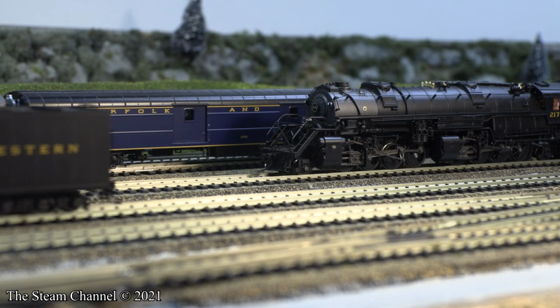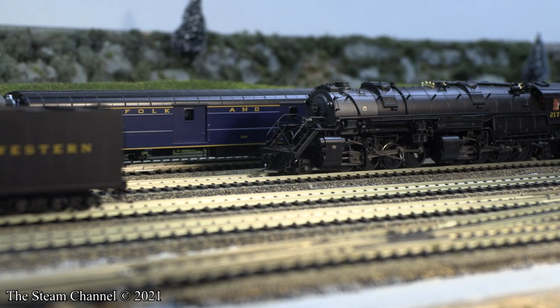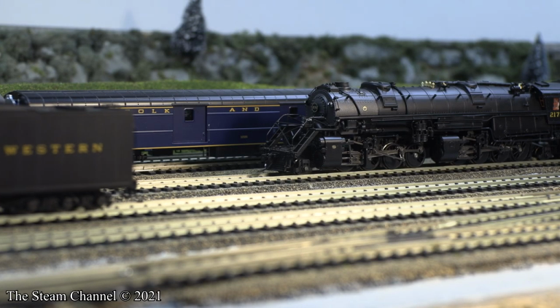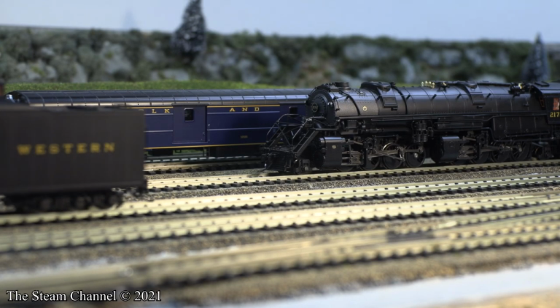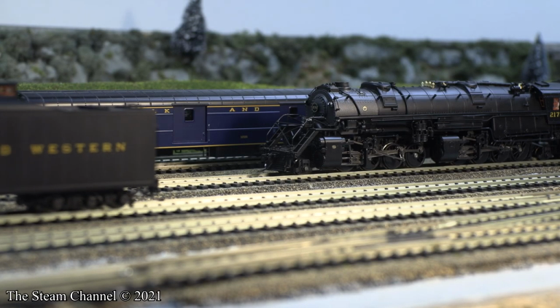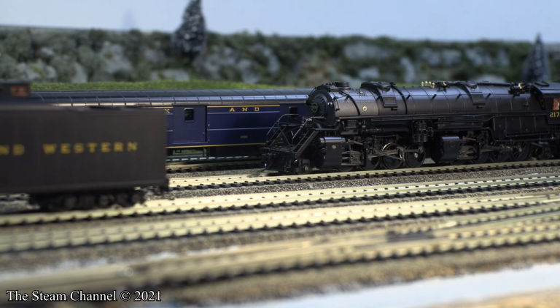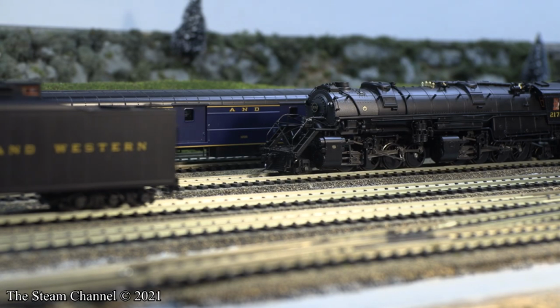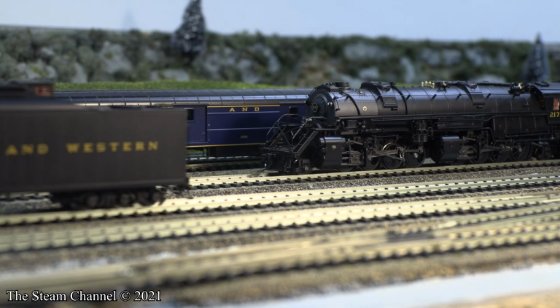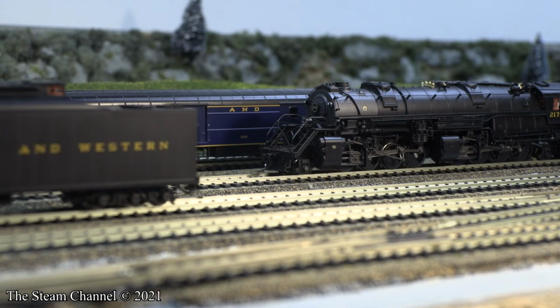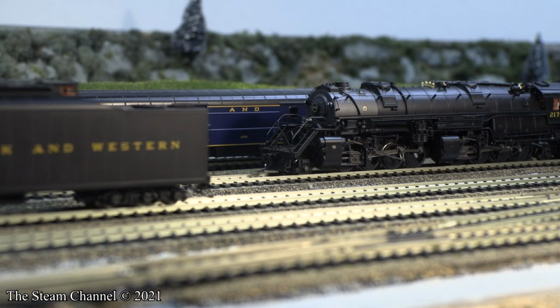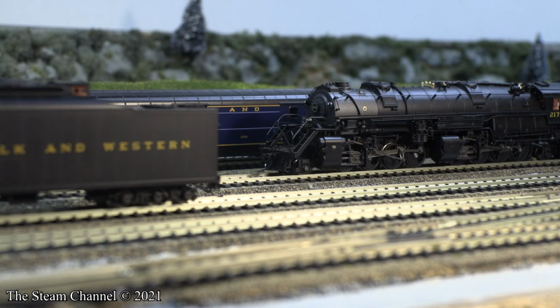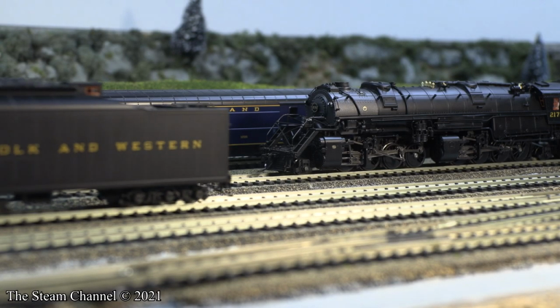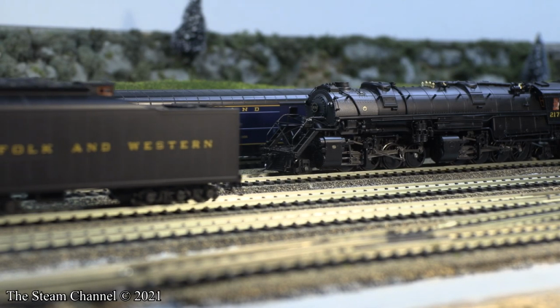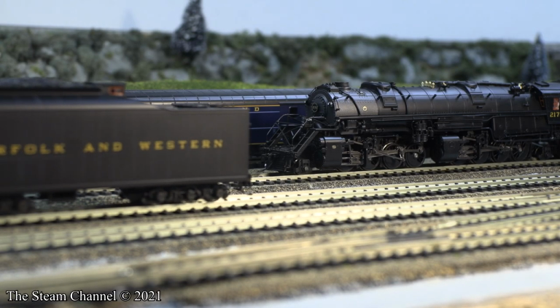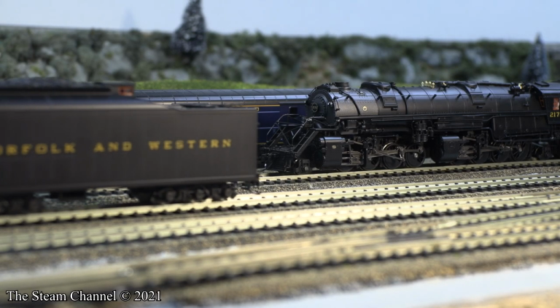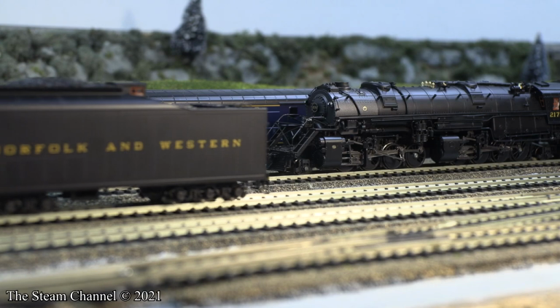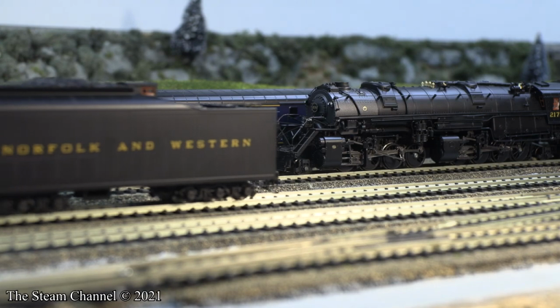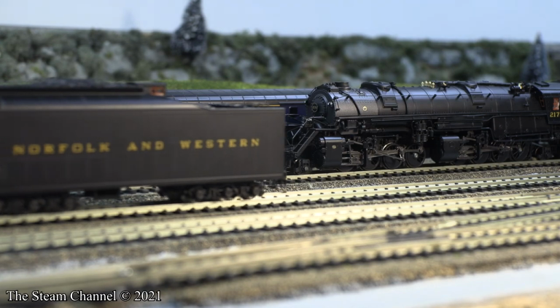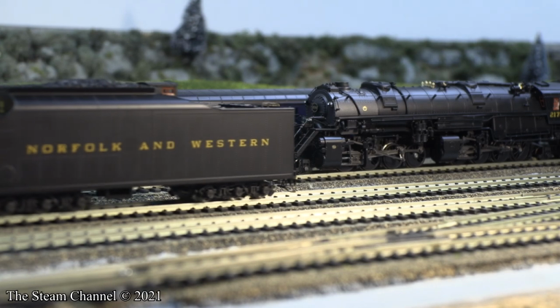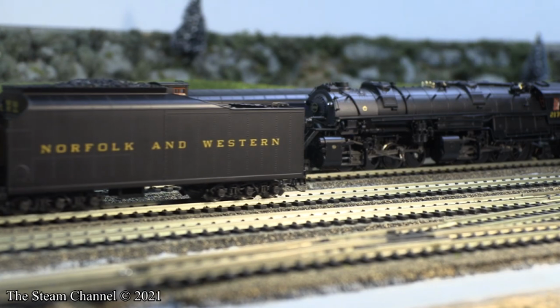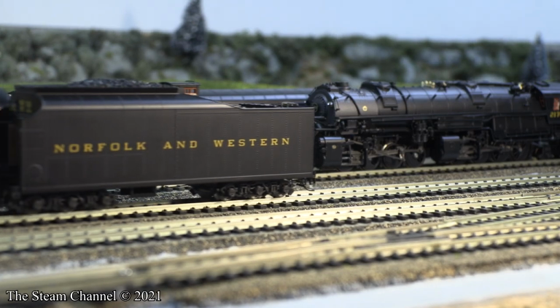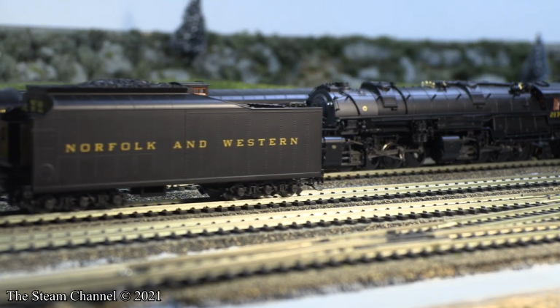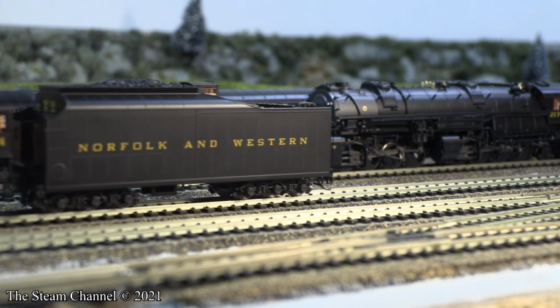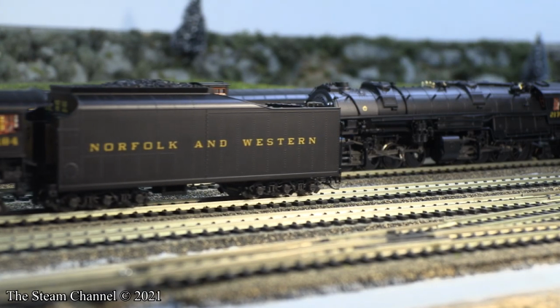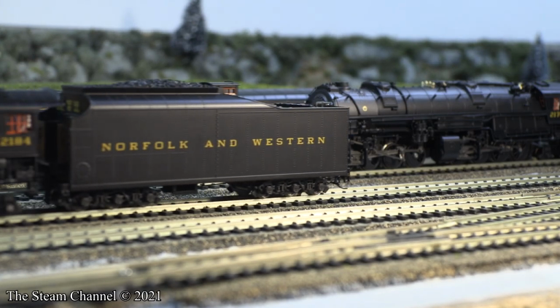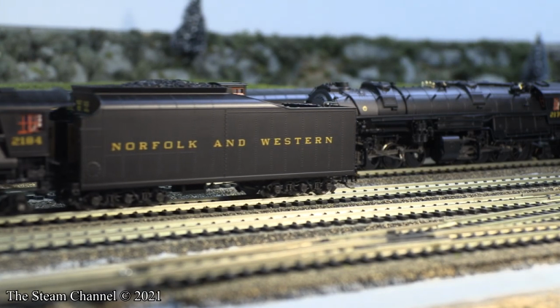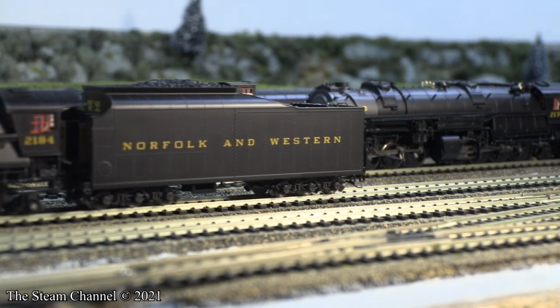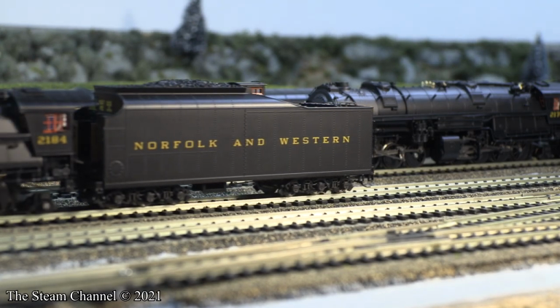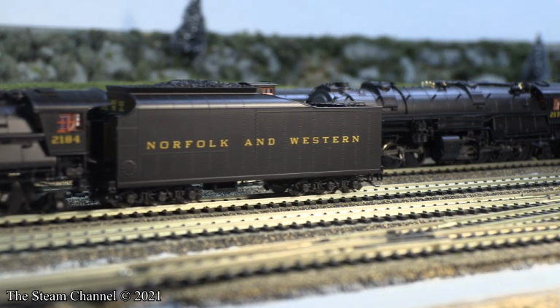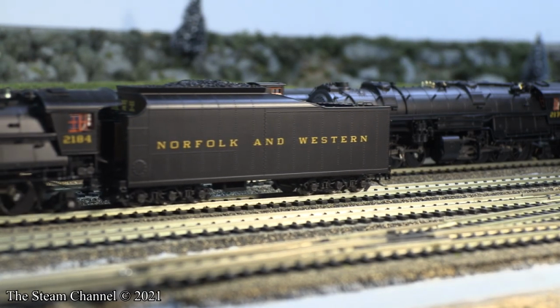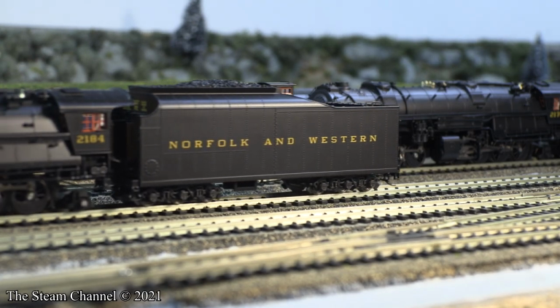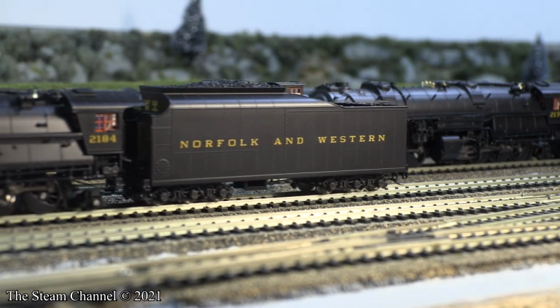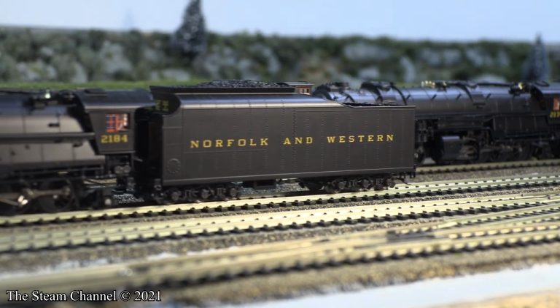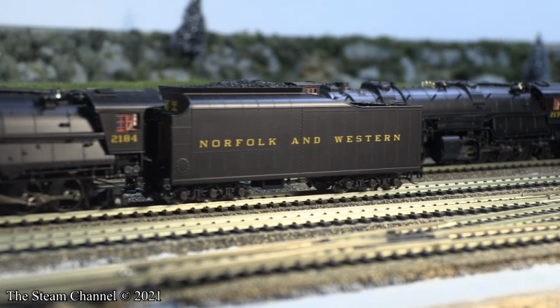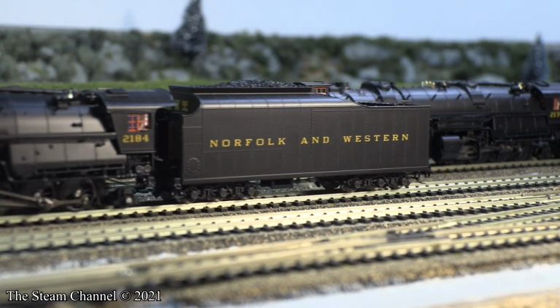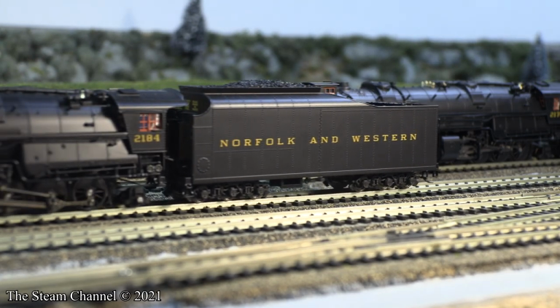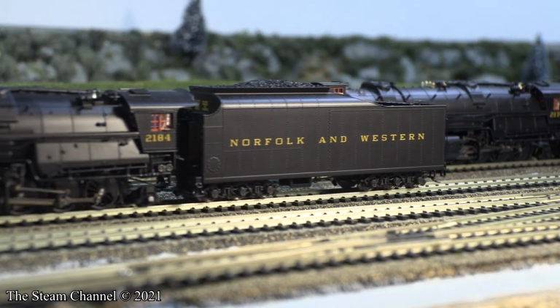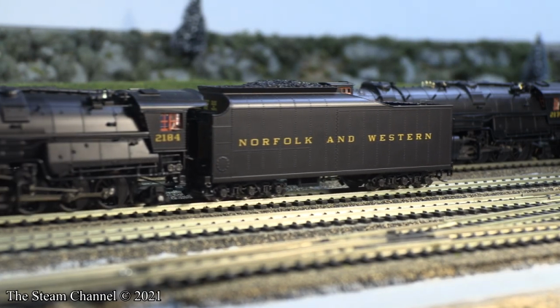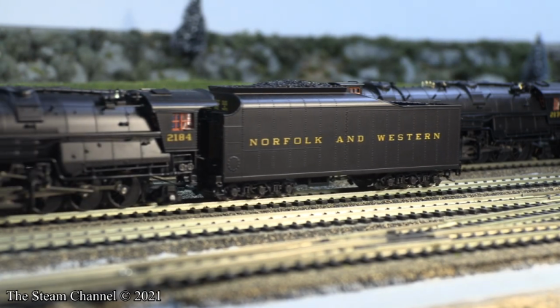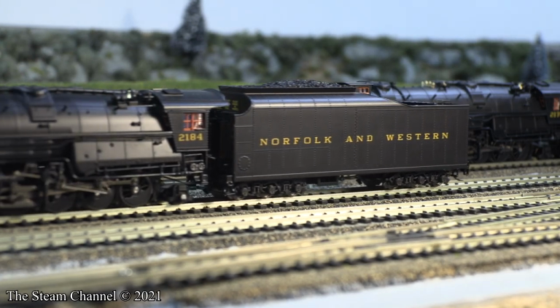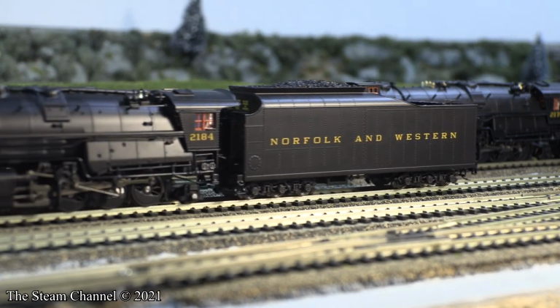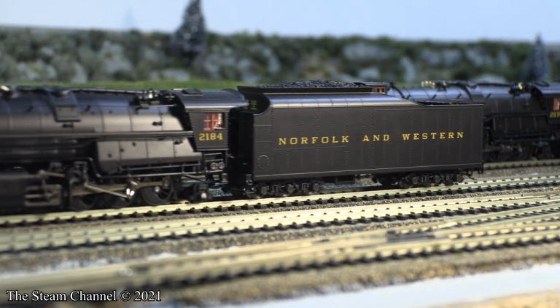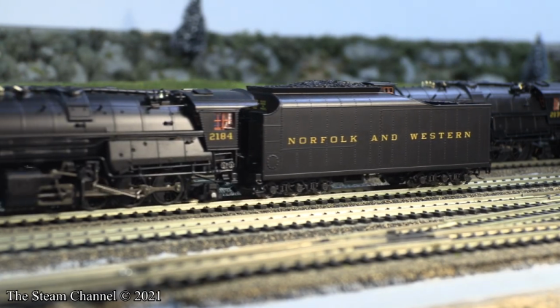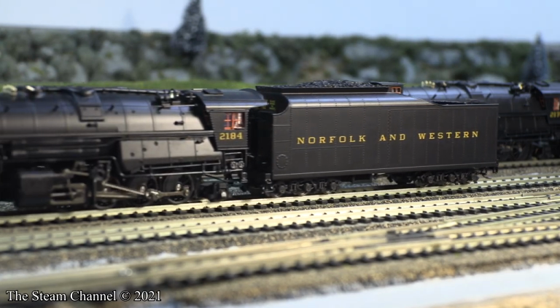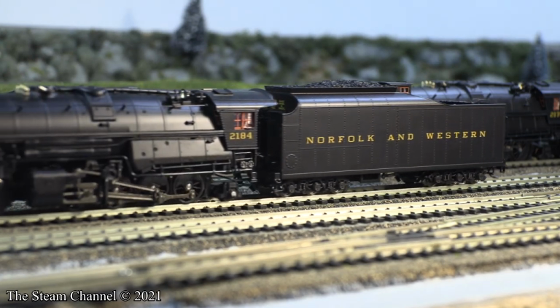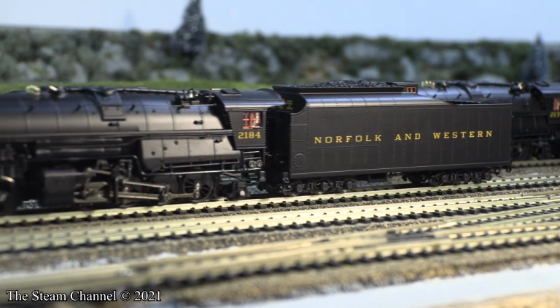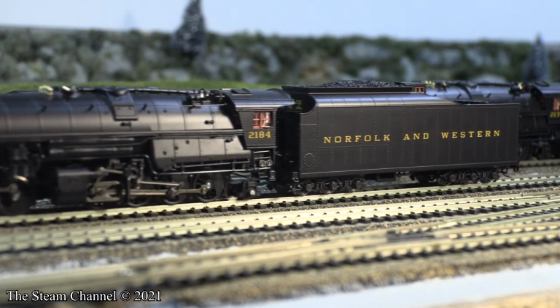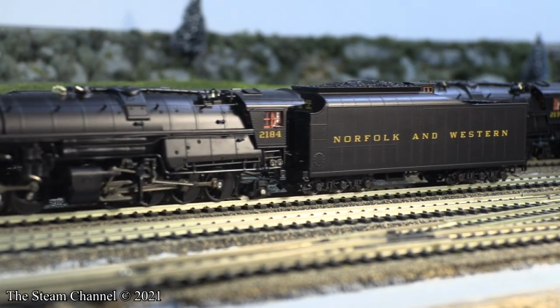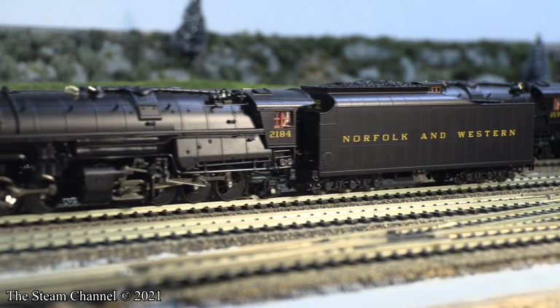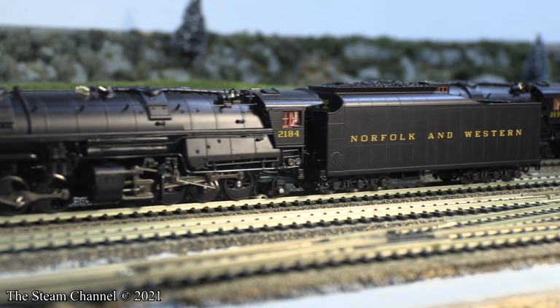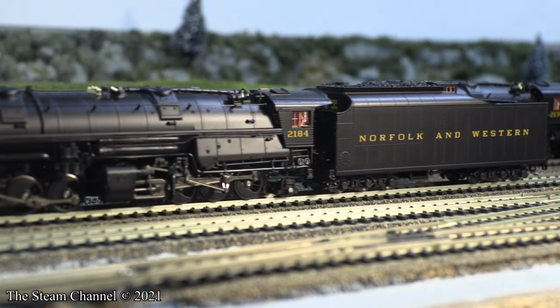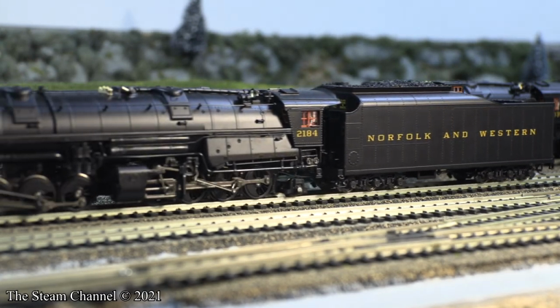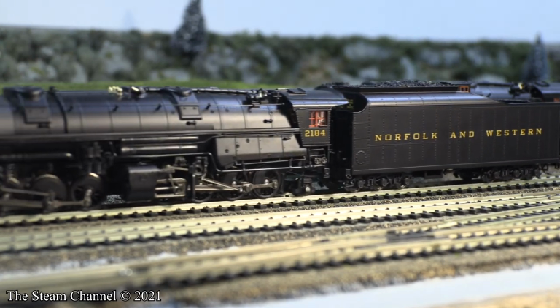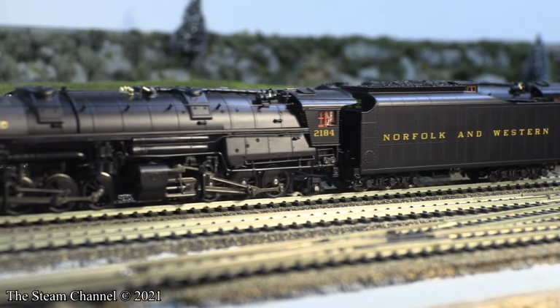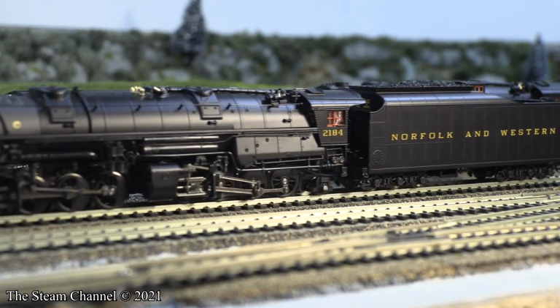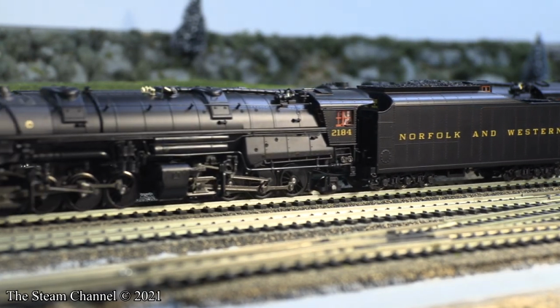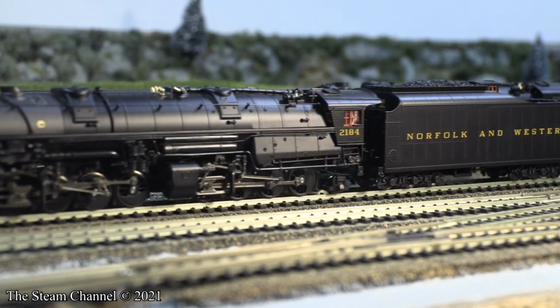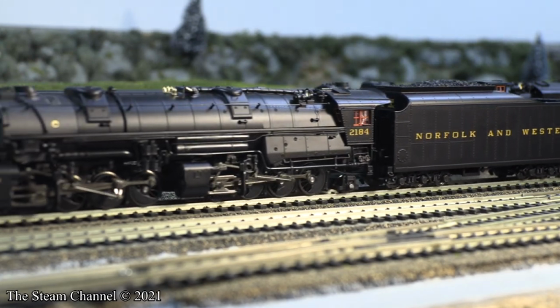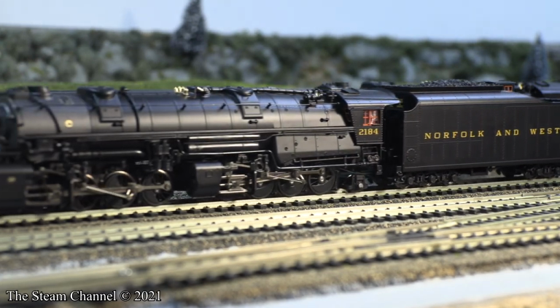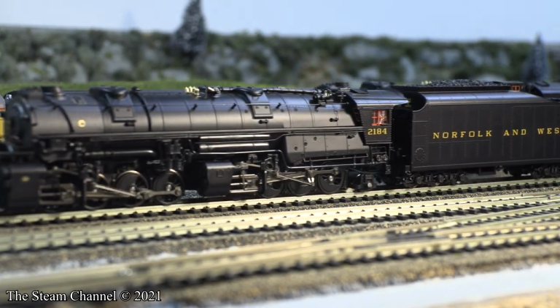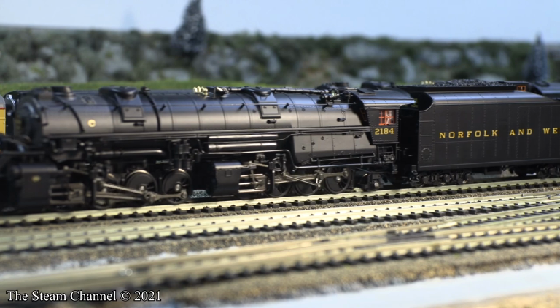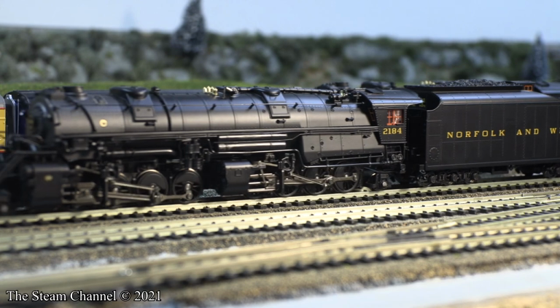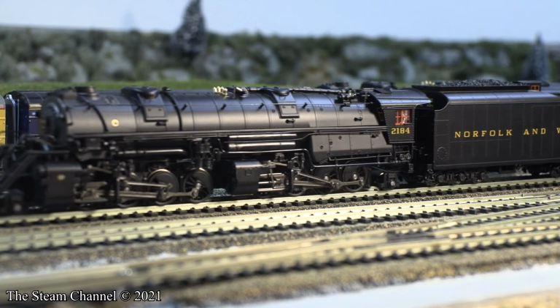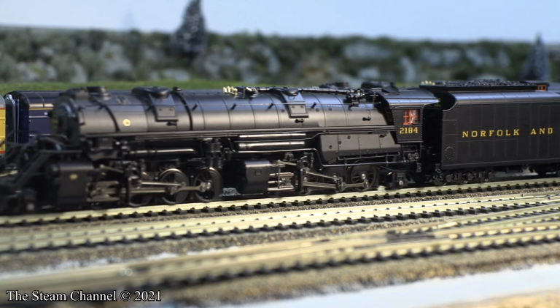Now that we've taken a look at these cars, the N&W 2184 will put the train together for Santa Claus.